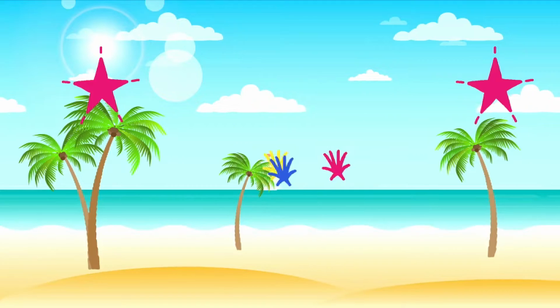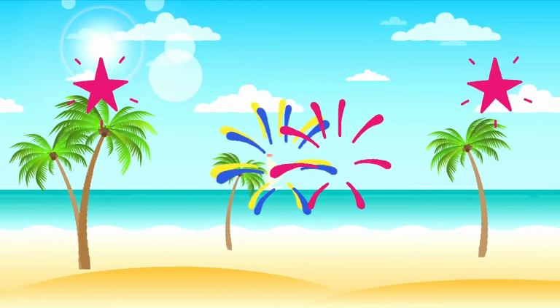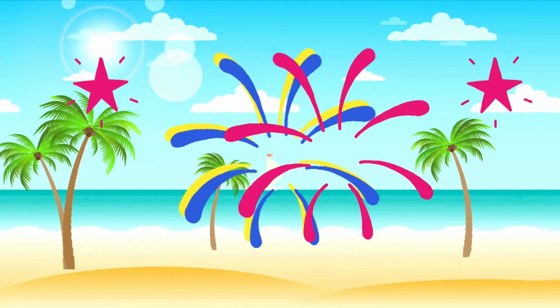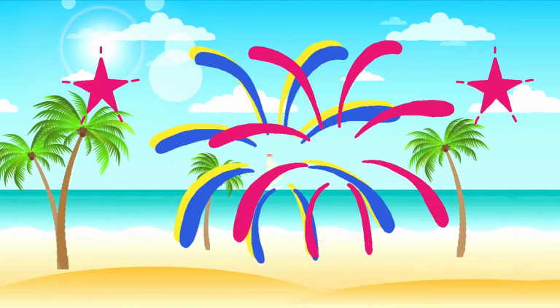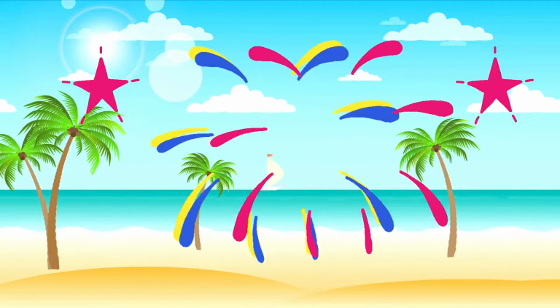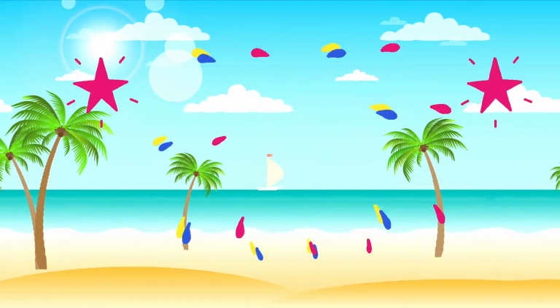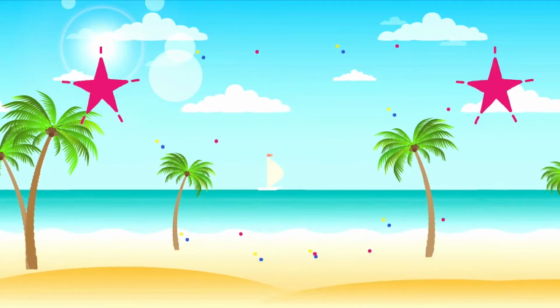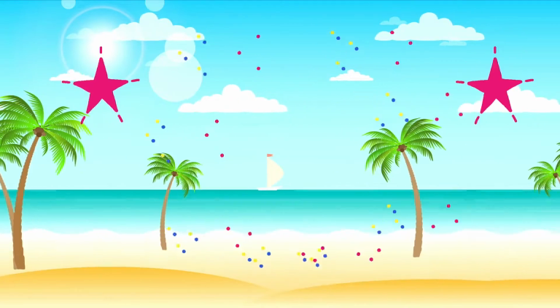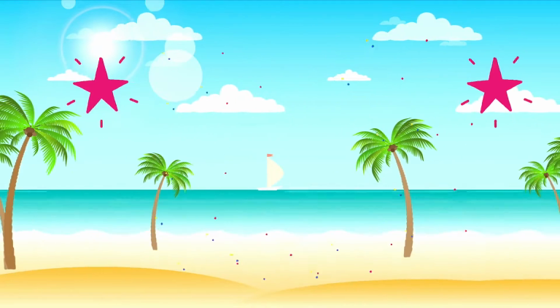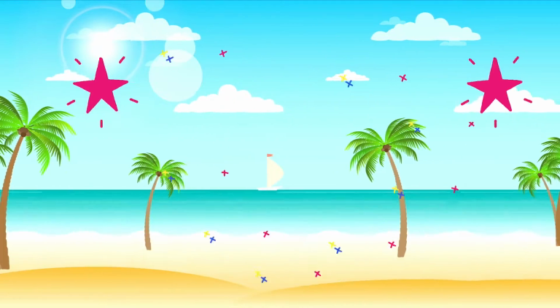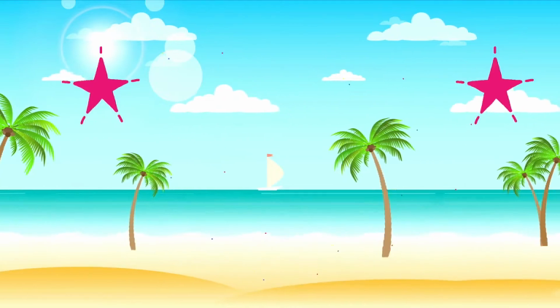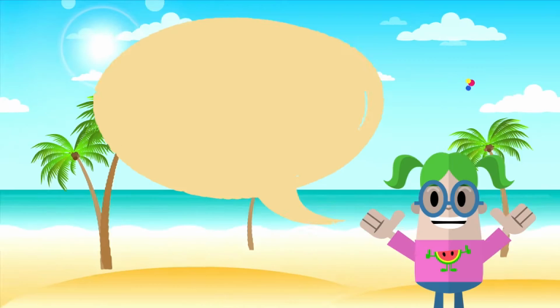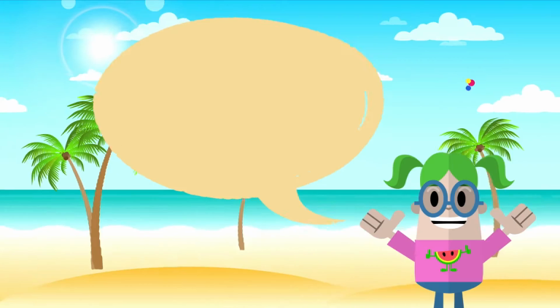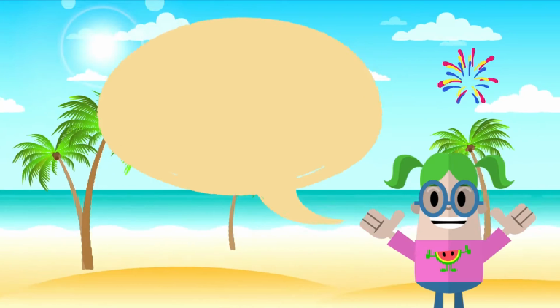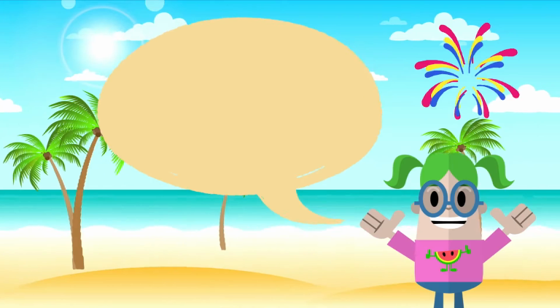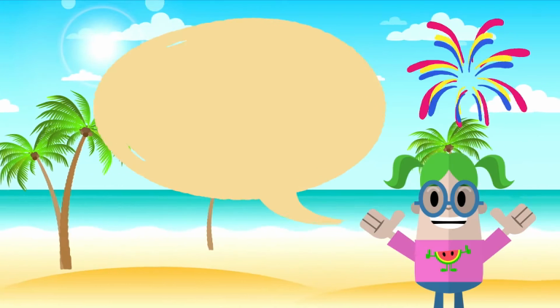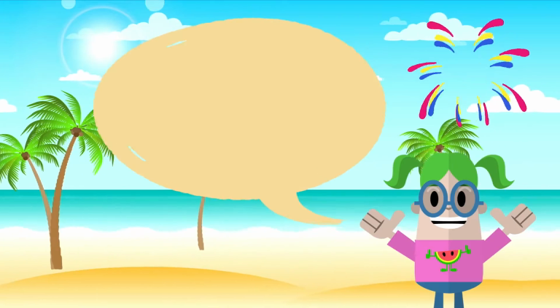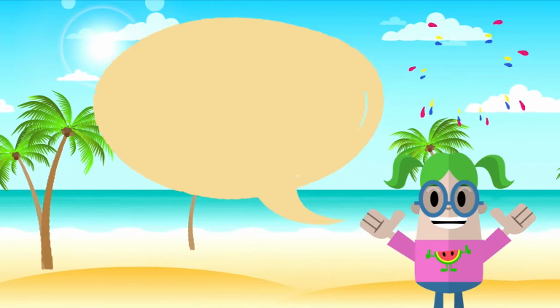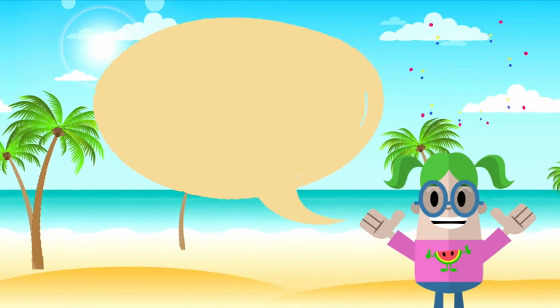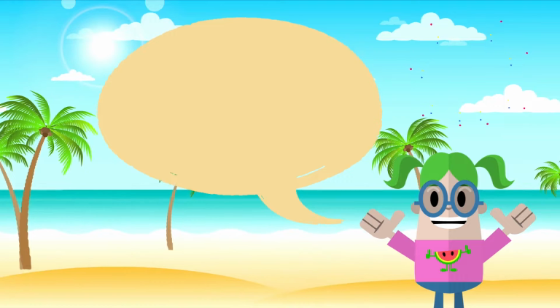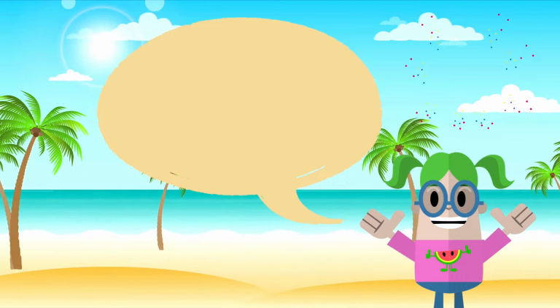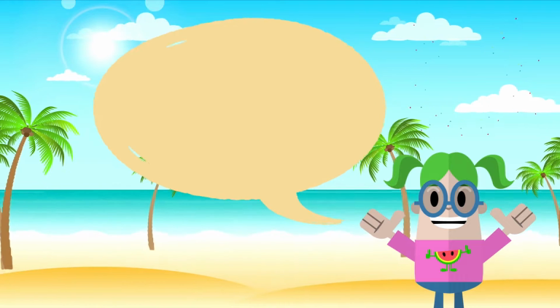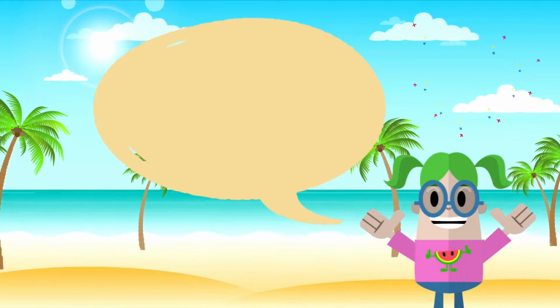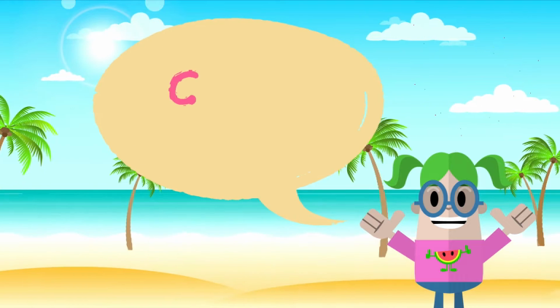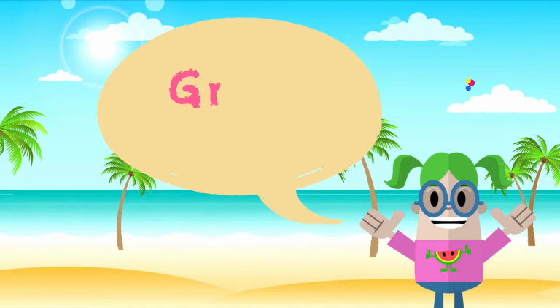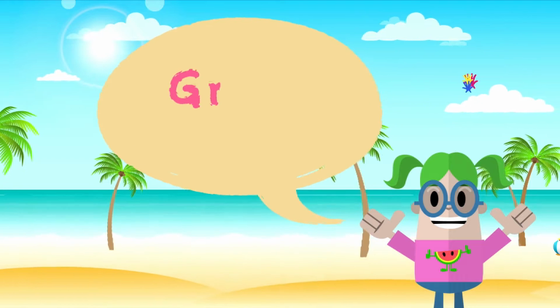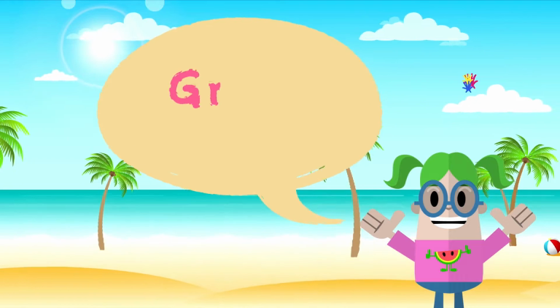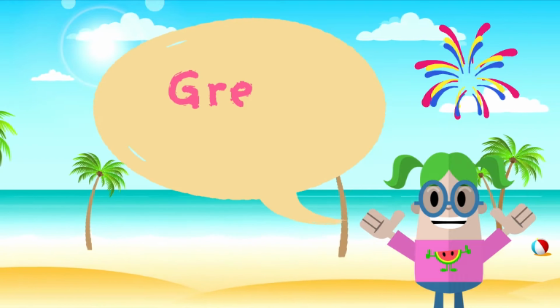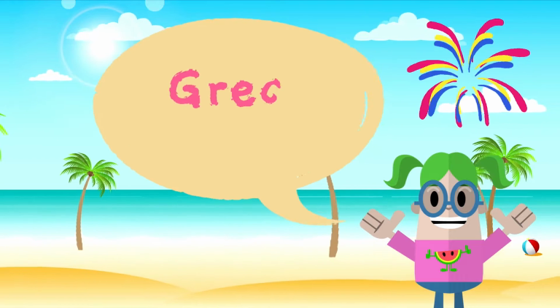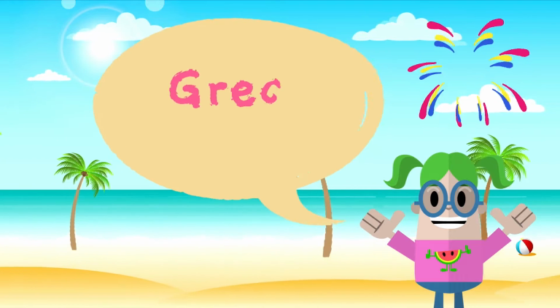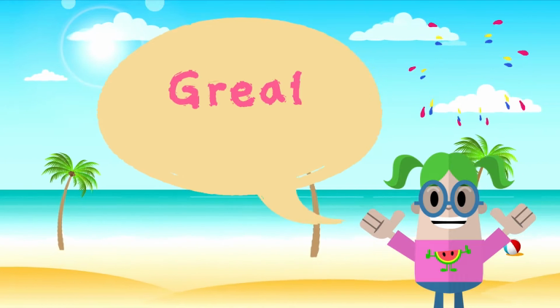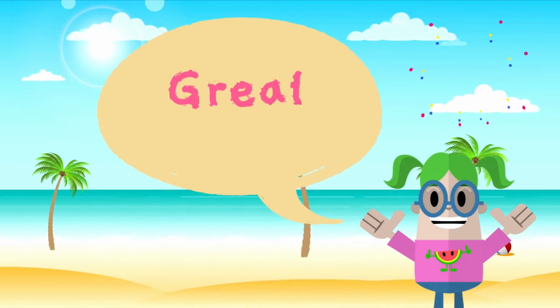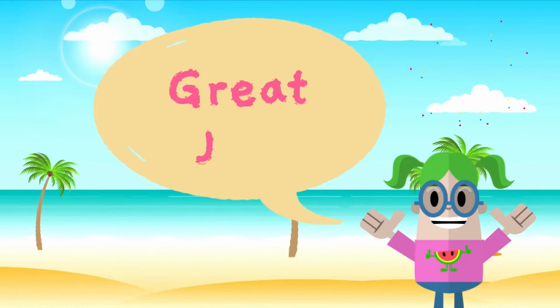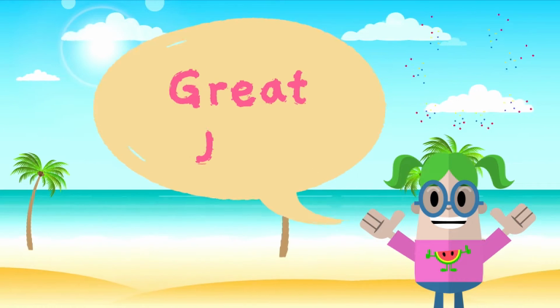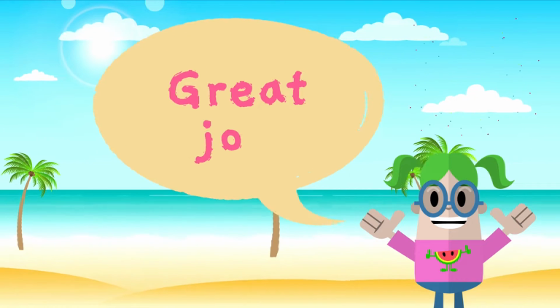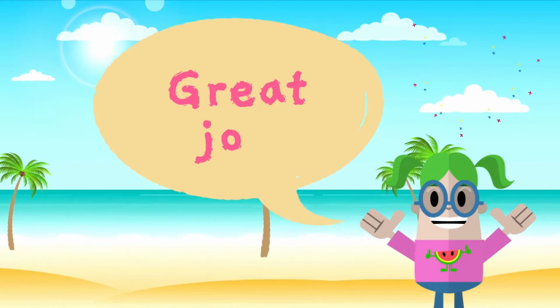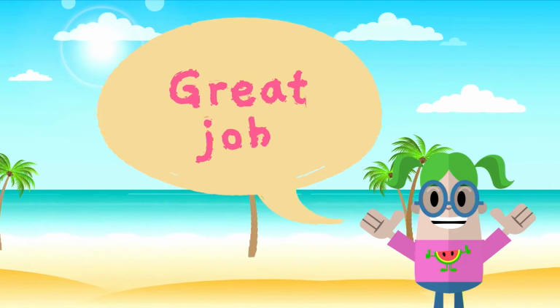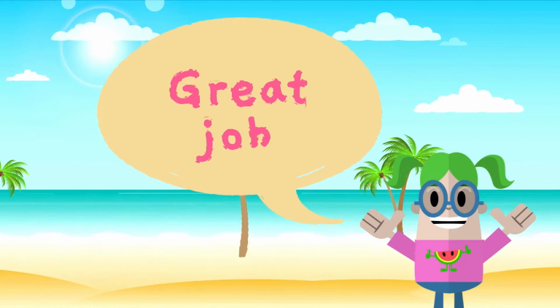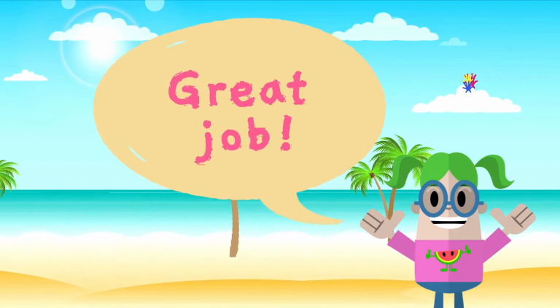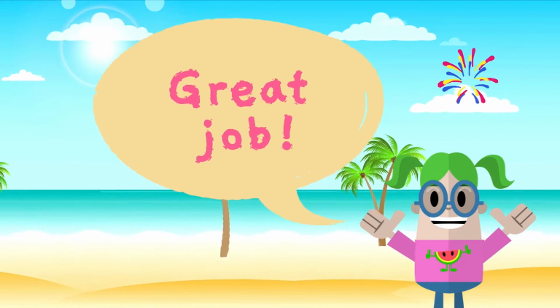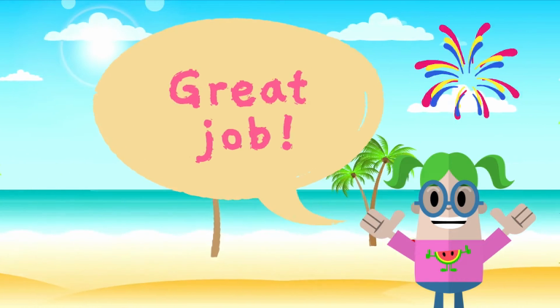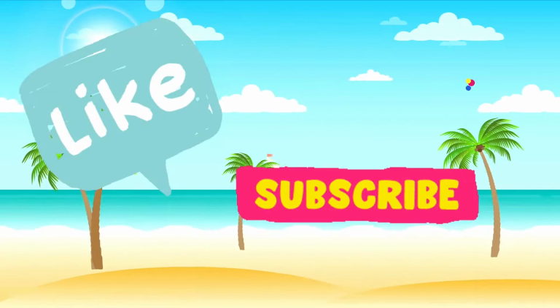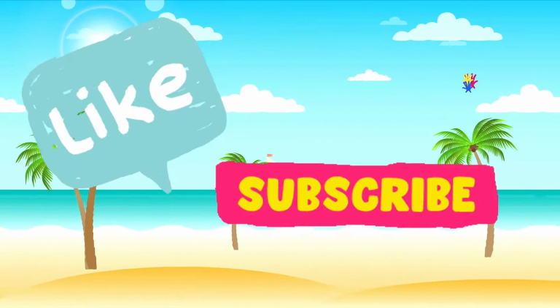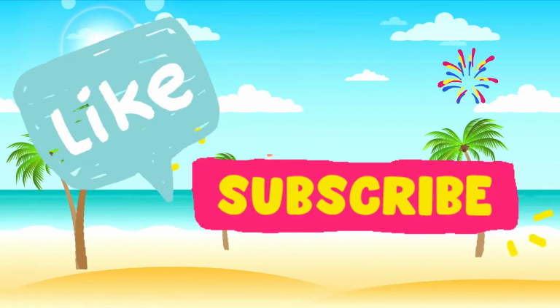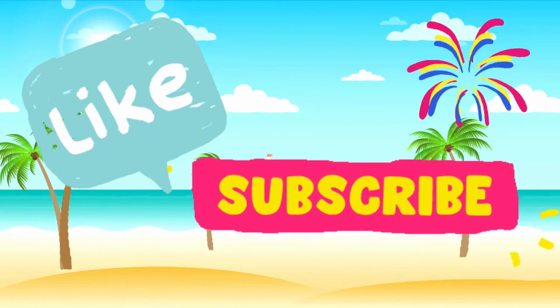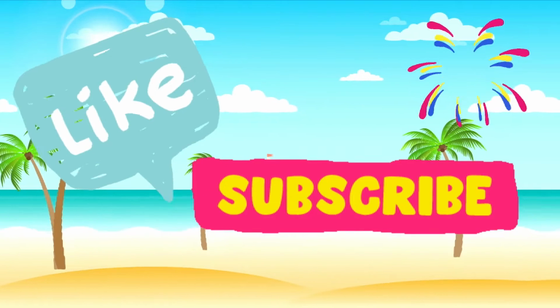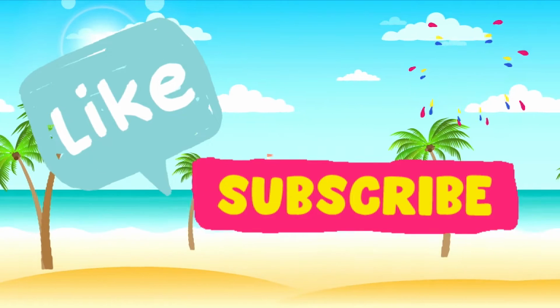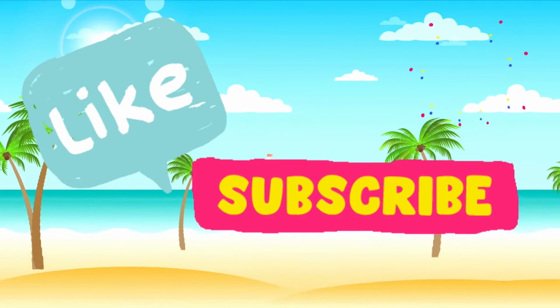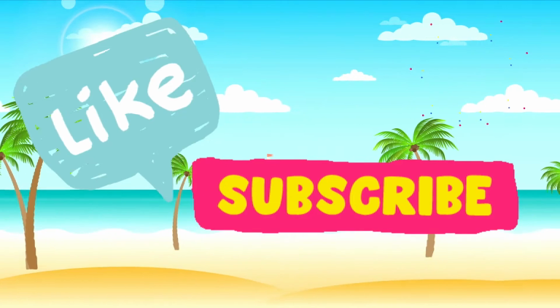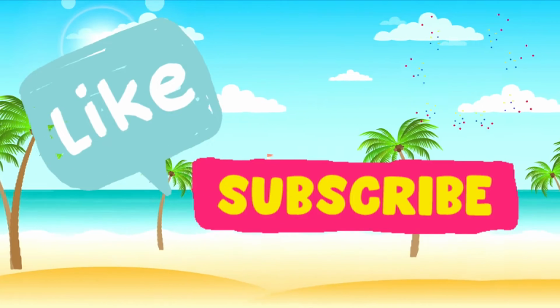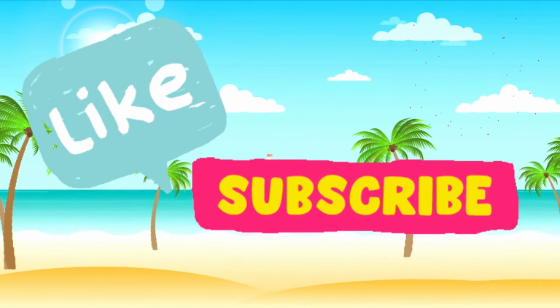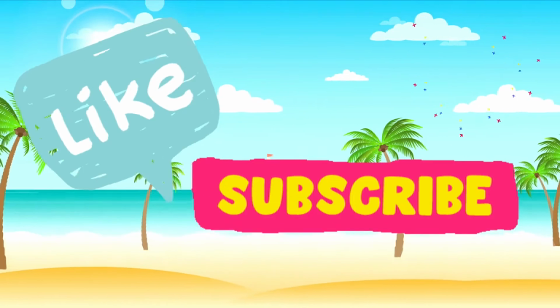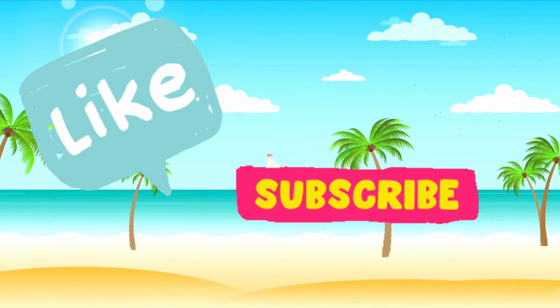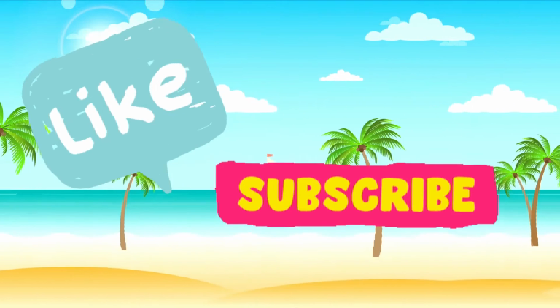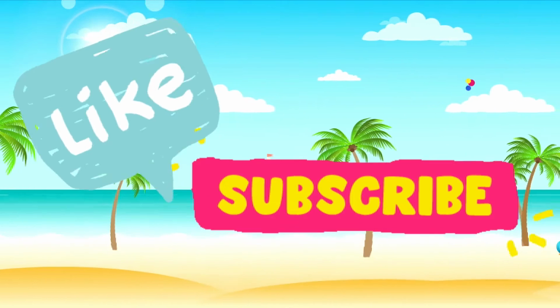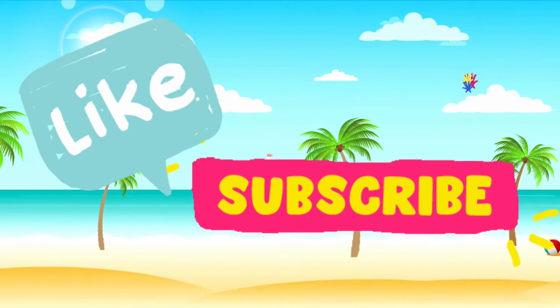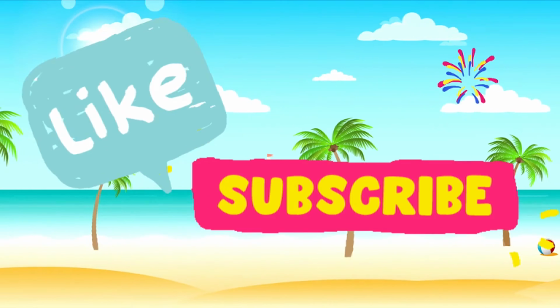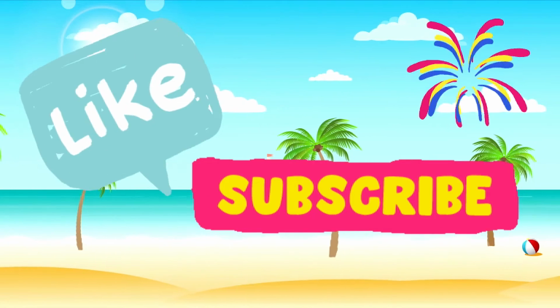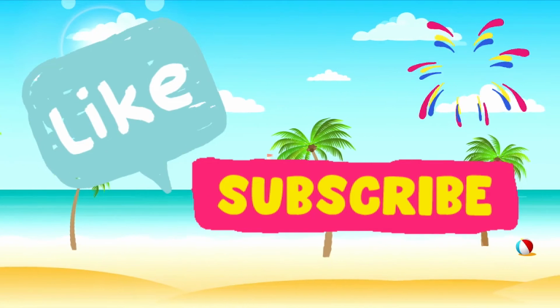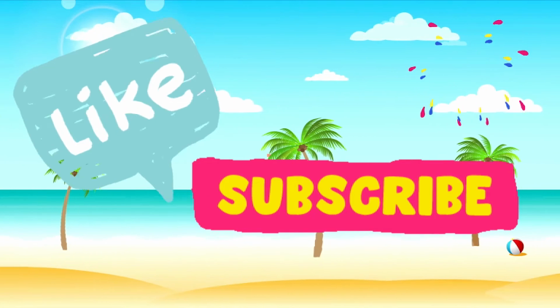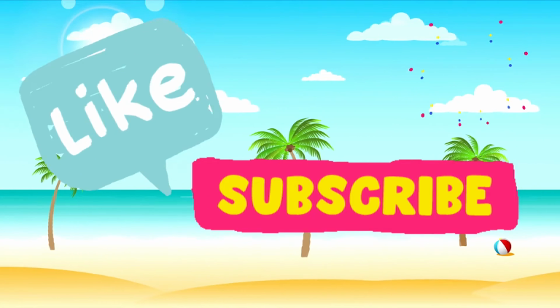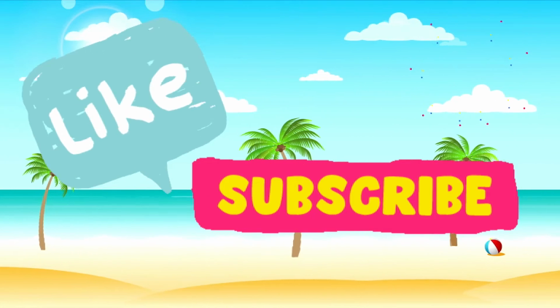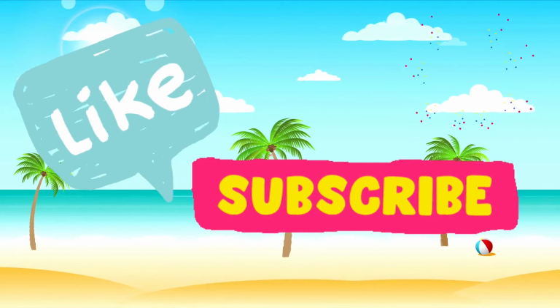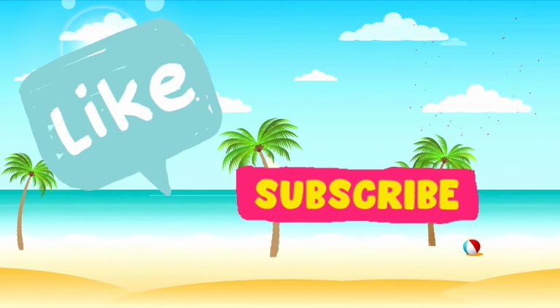Great job, everybody. You caught all the summer things. Don't forget to like and subscribe. Bye!